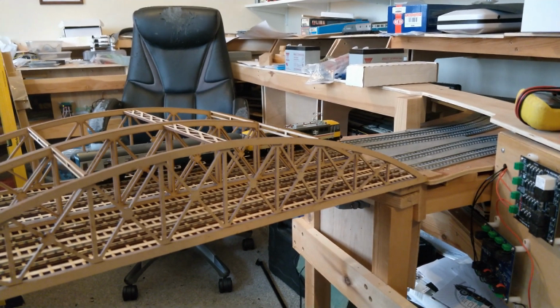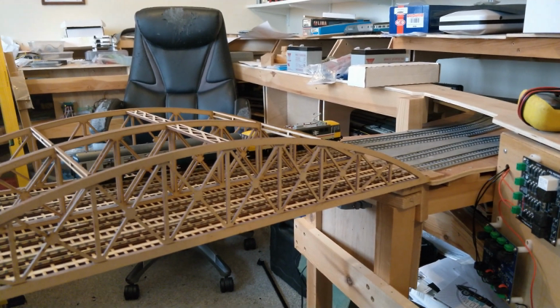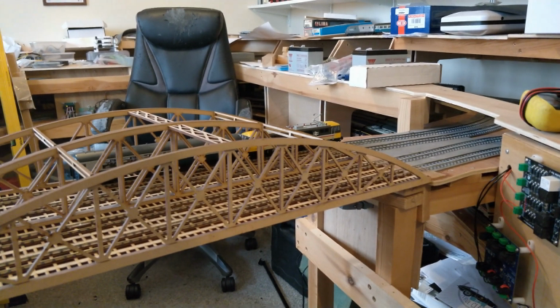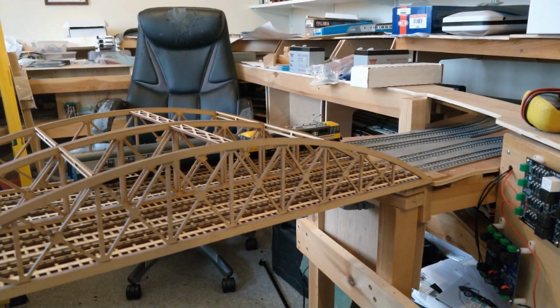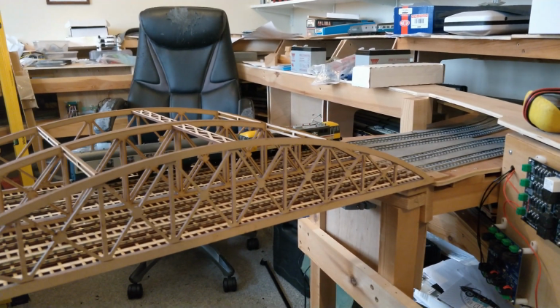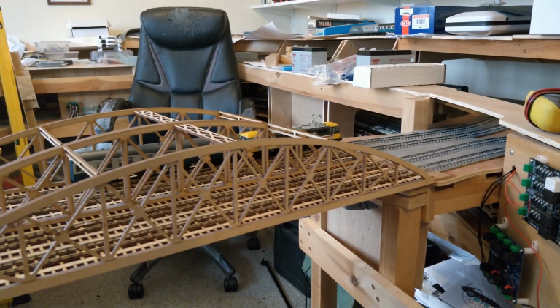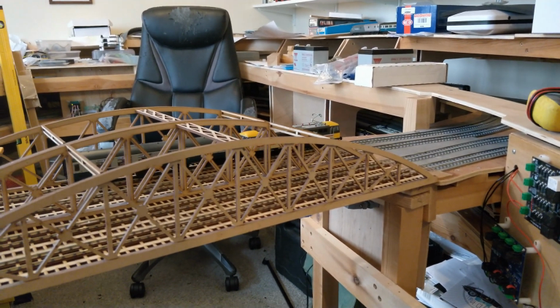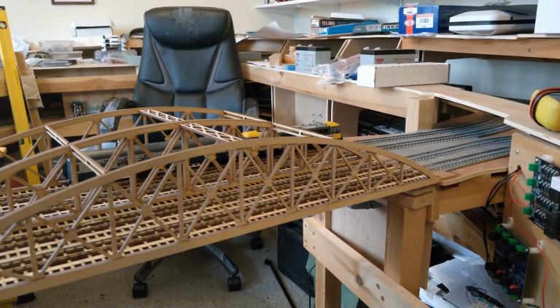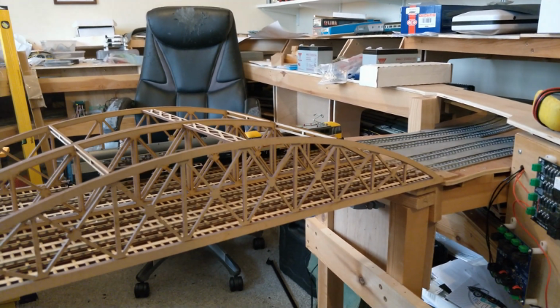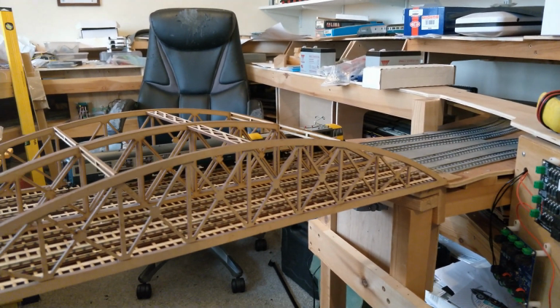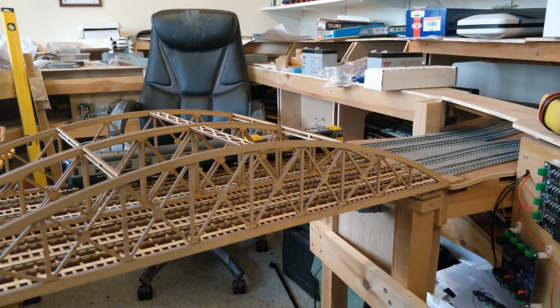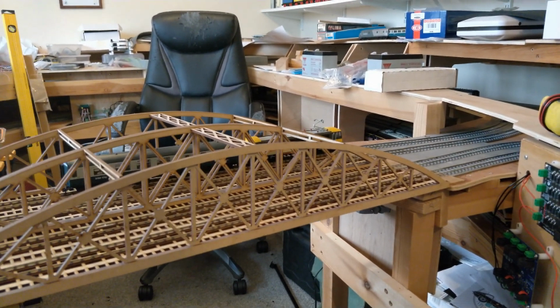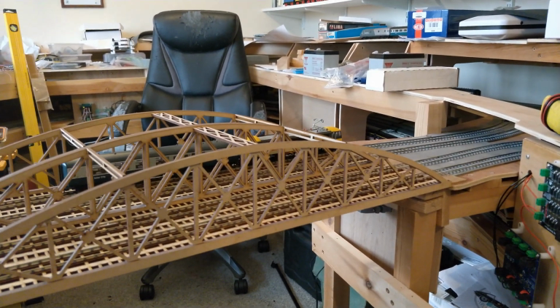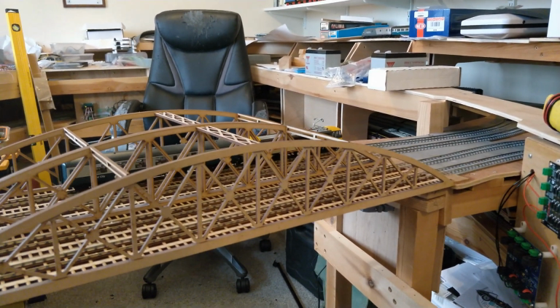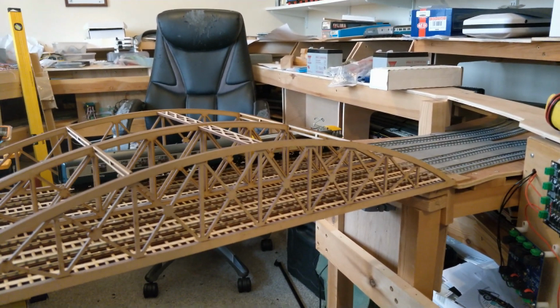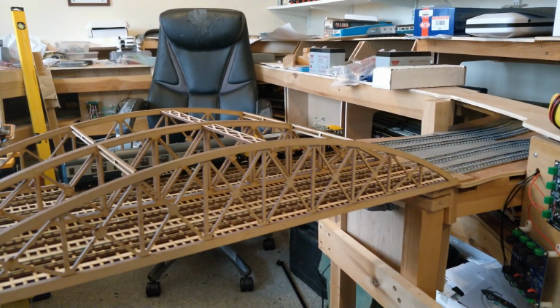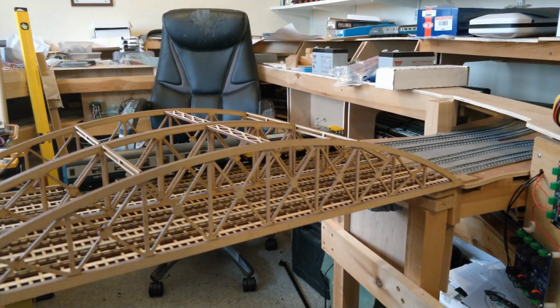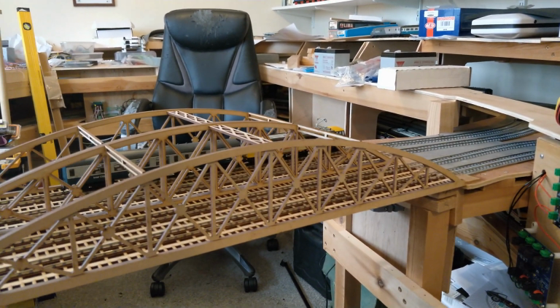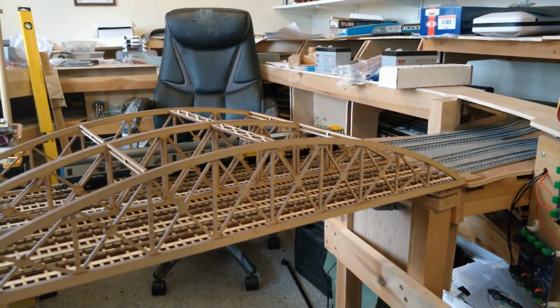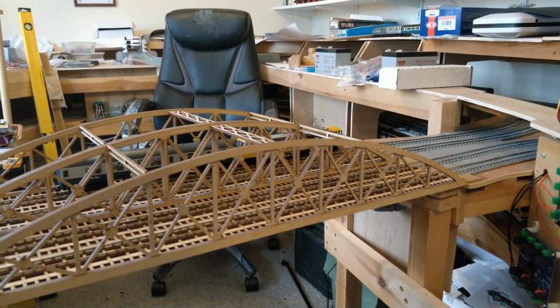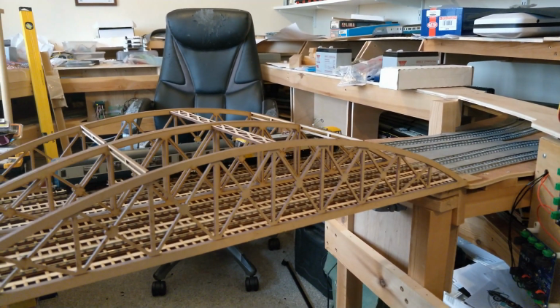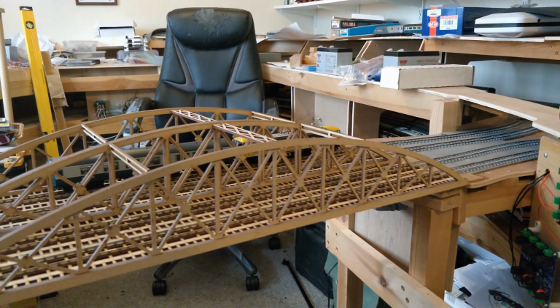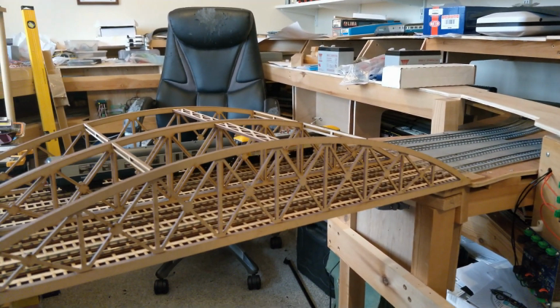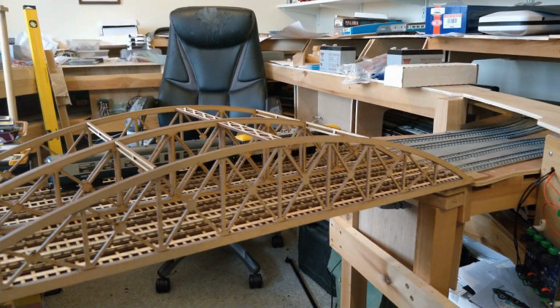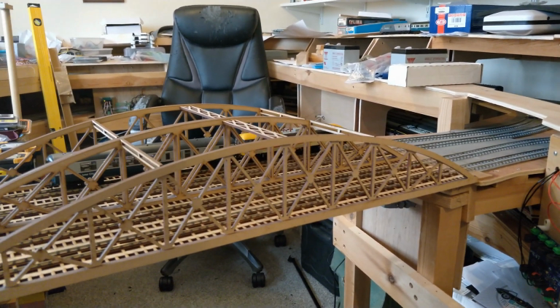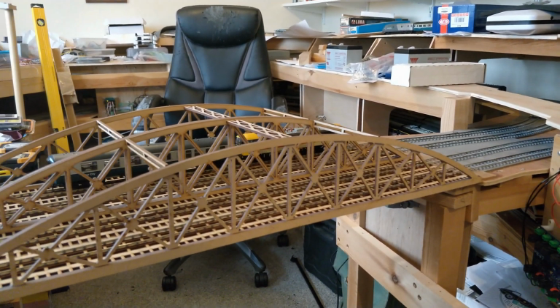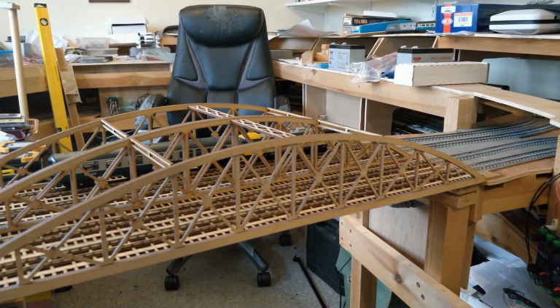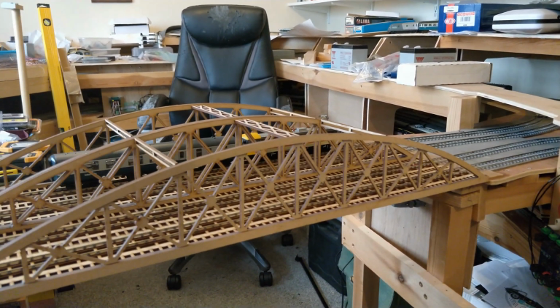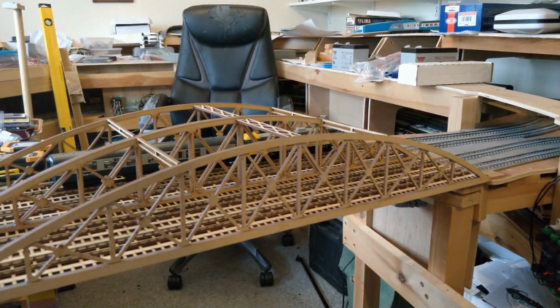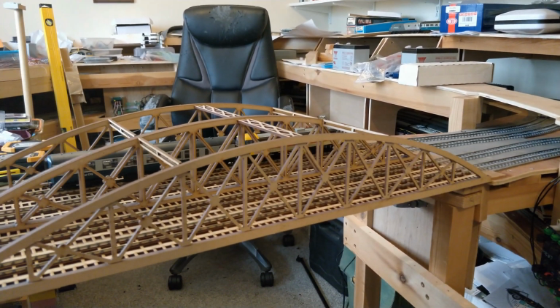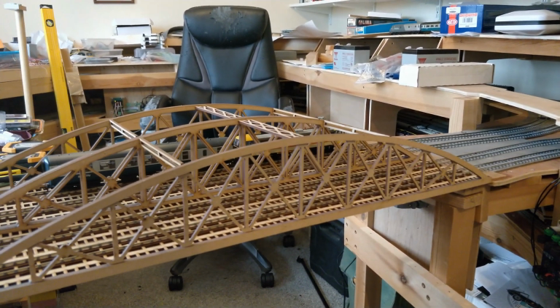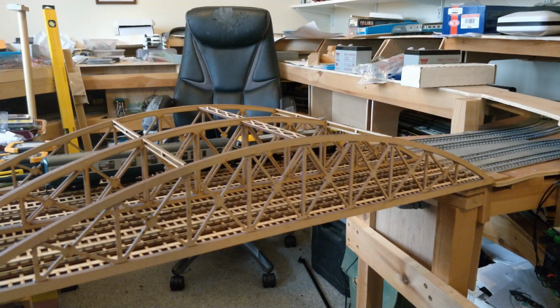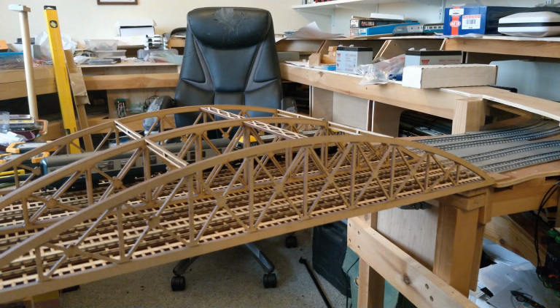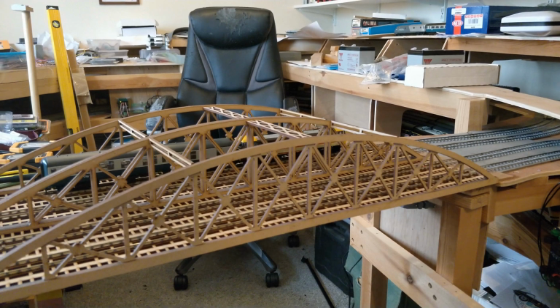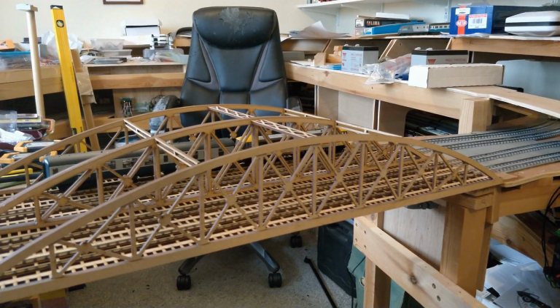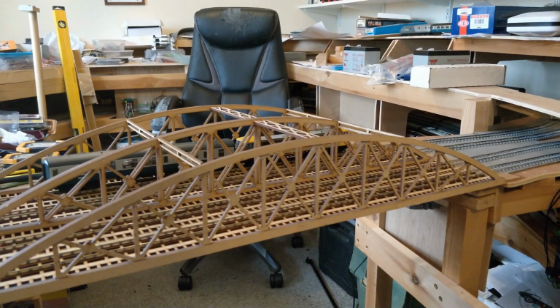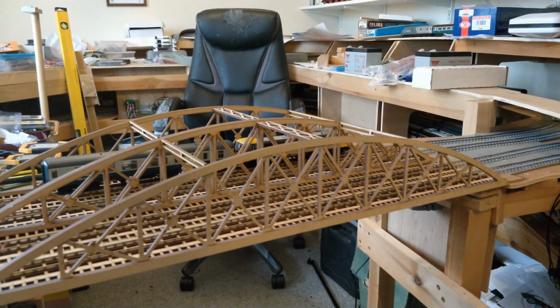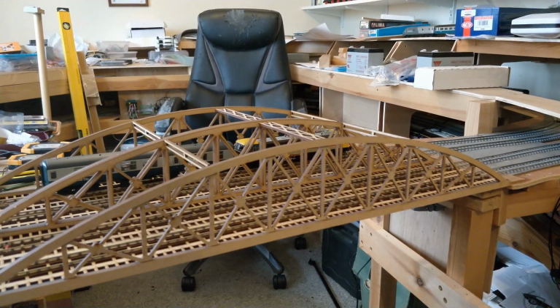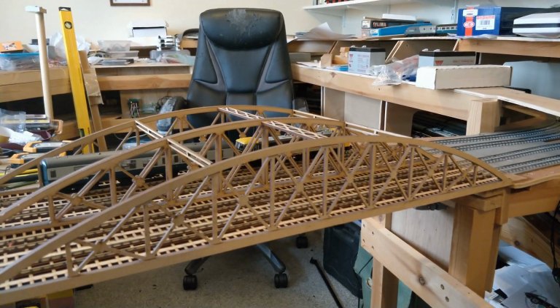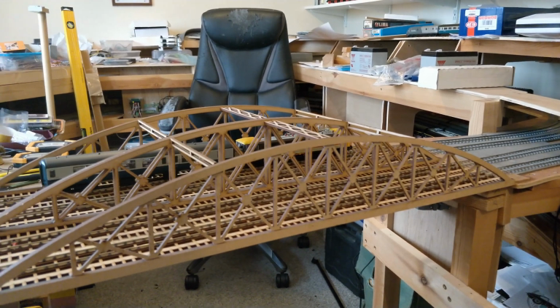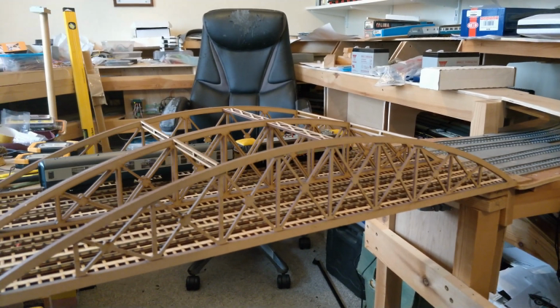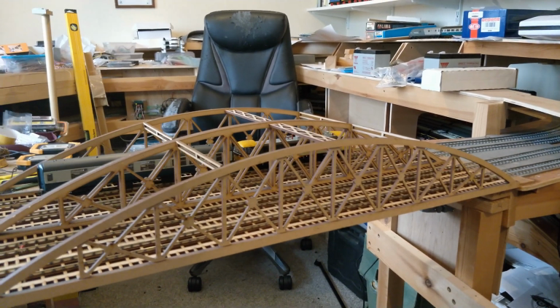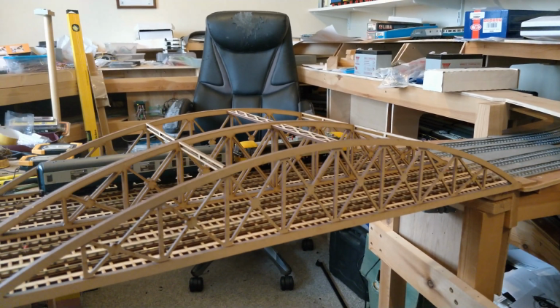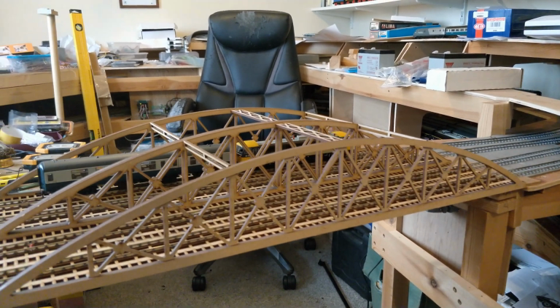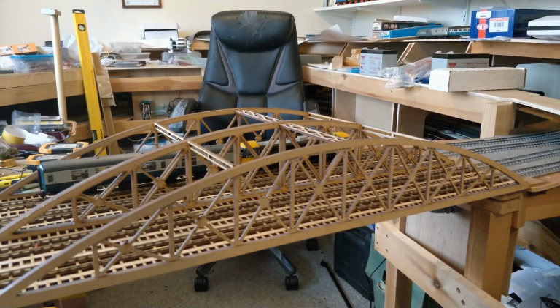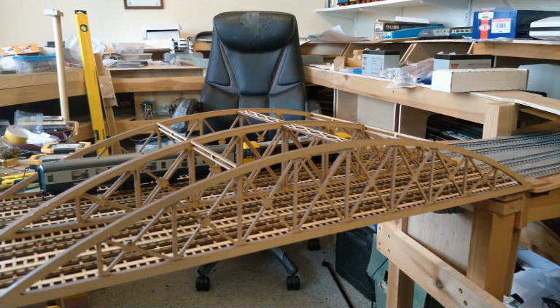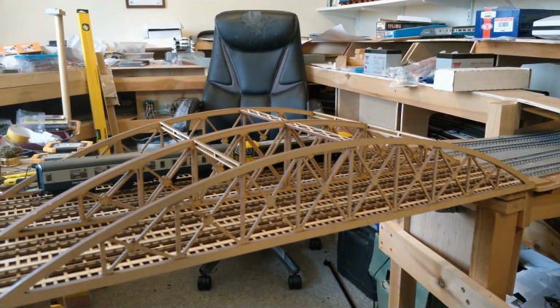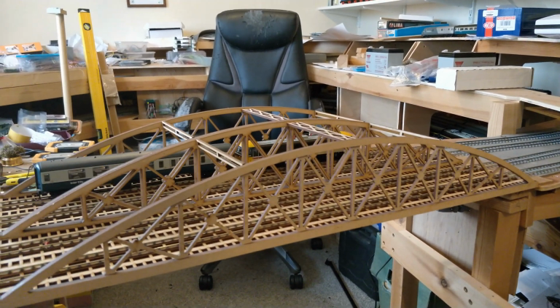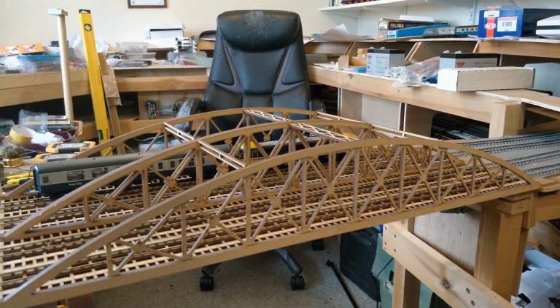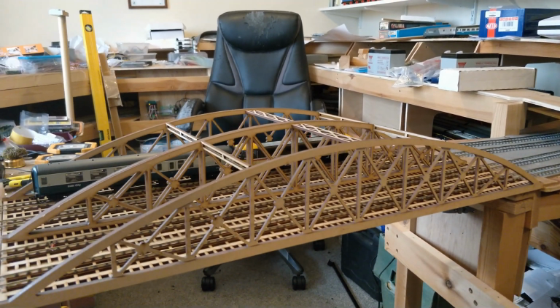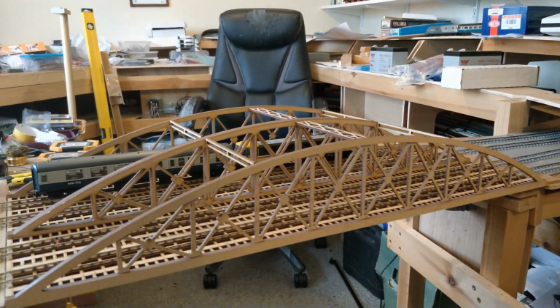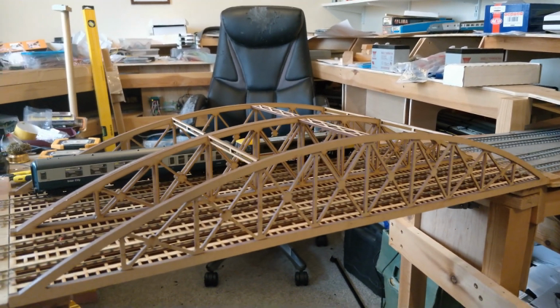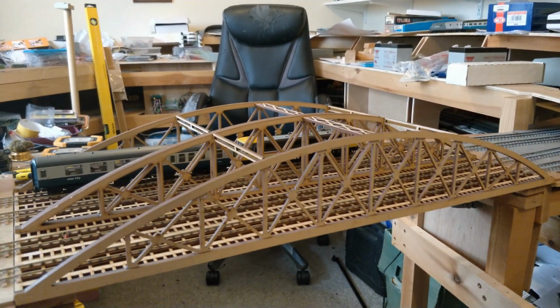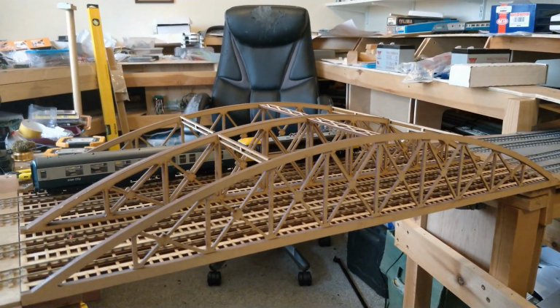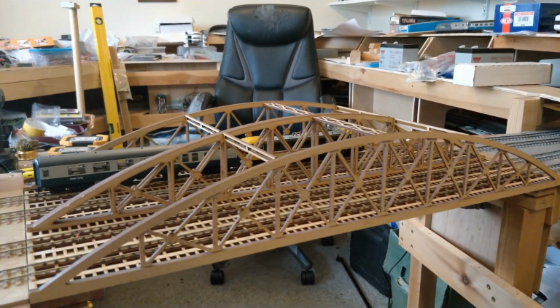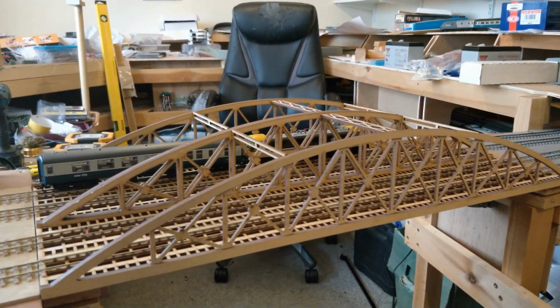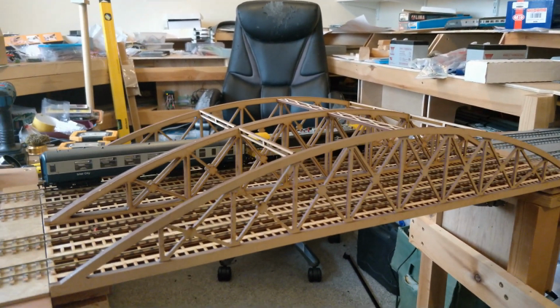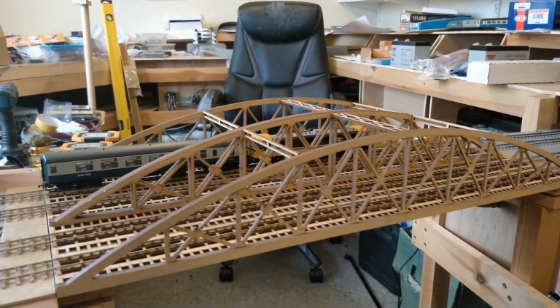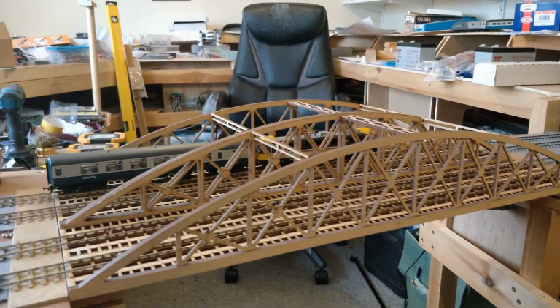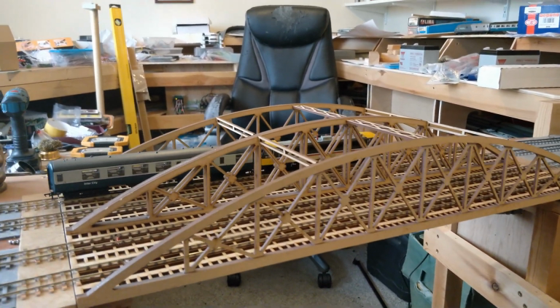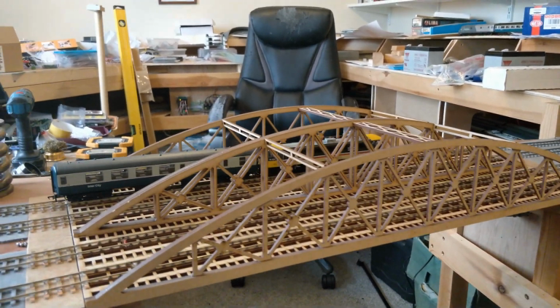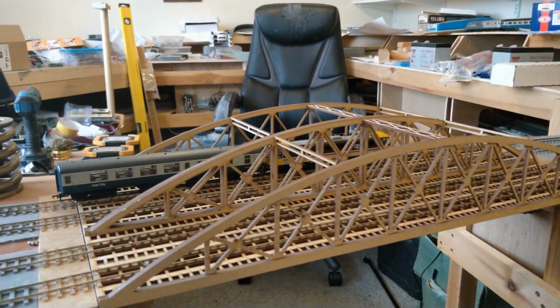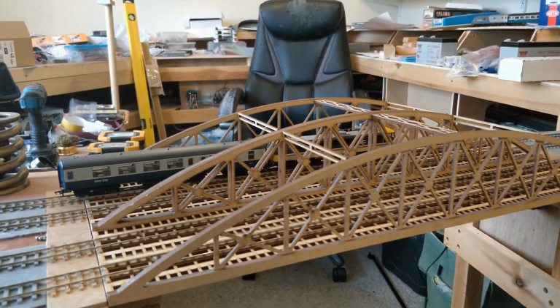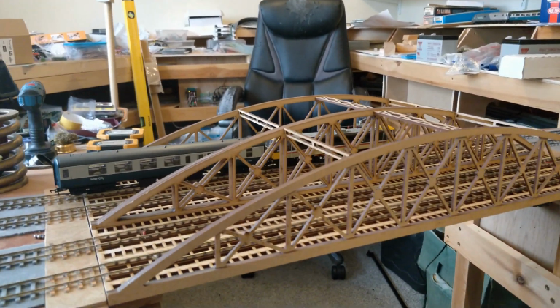The pantograph is raised because I'm also testing for clearance at the same time. The expectation for this layout is to operate electrics with raised pantographs.